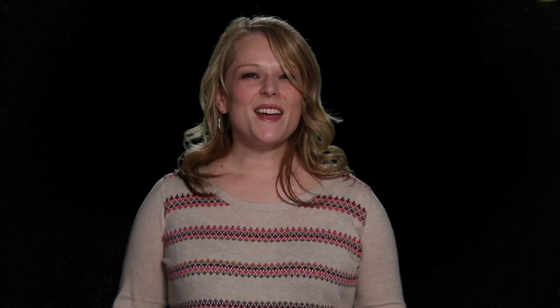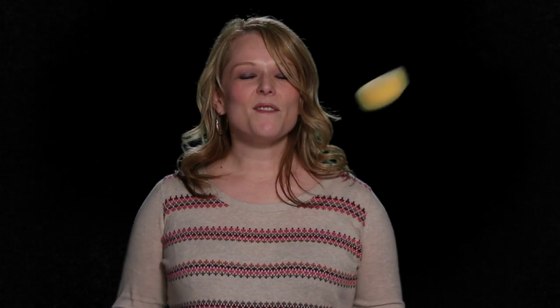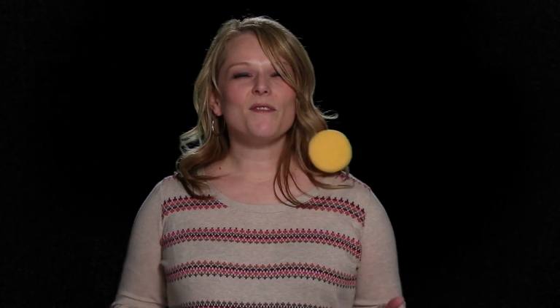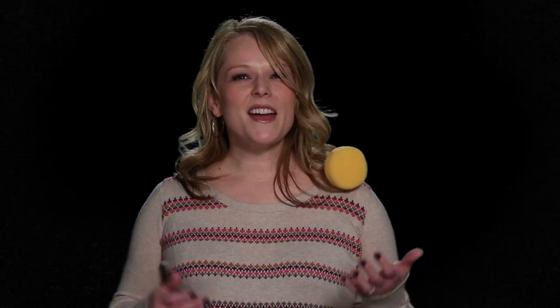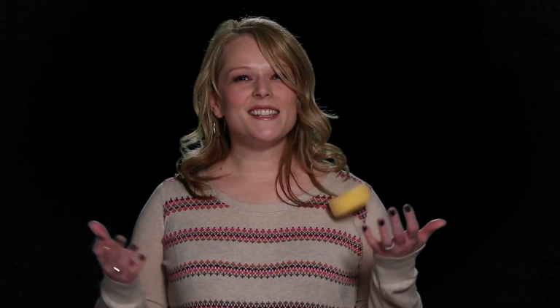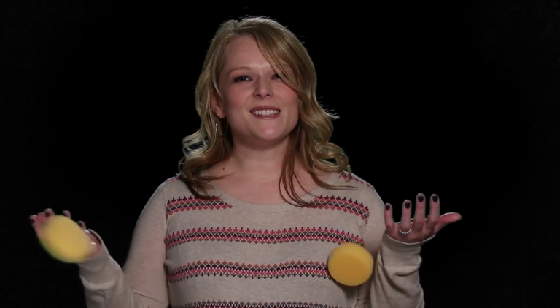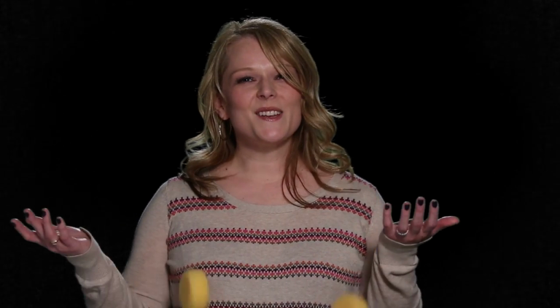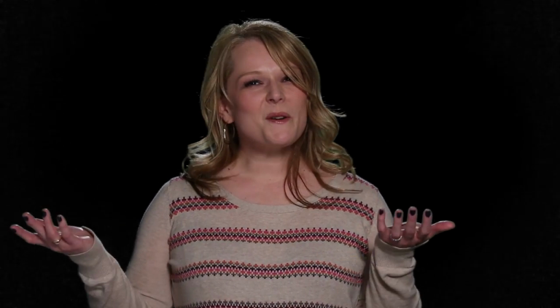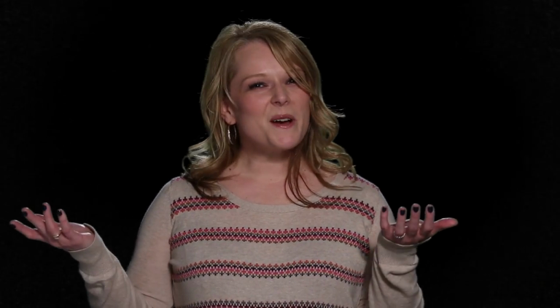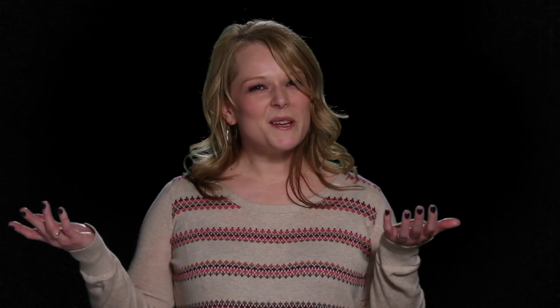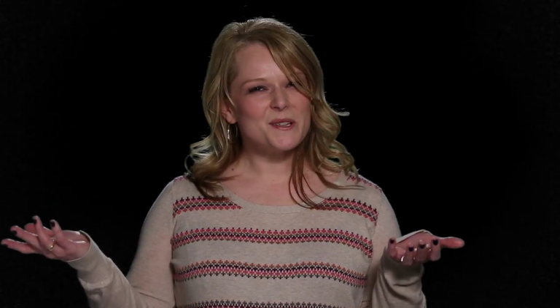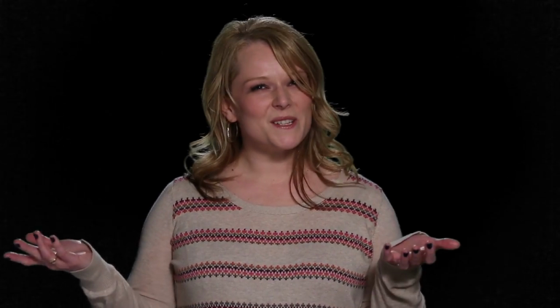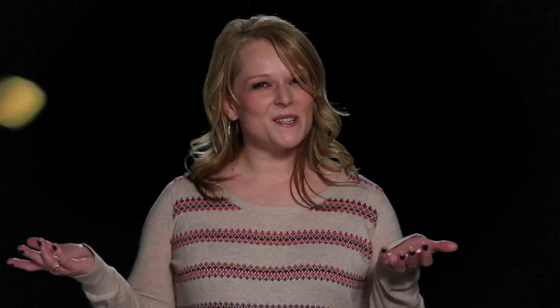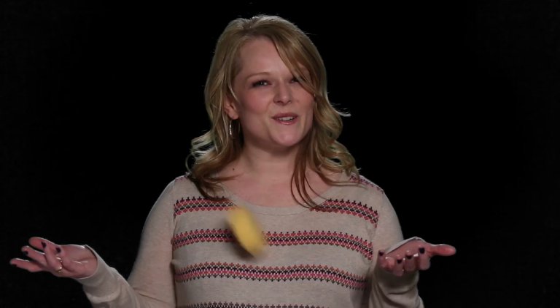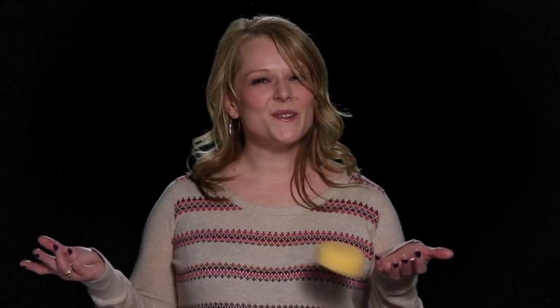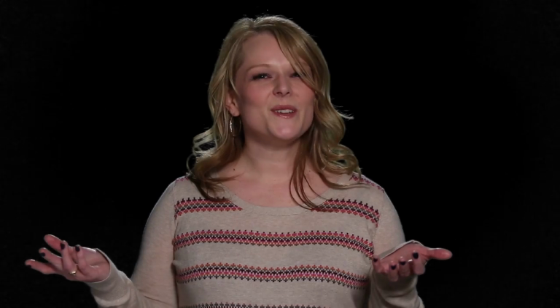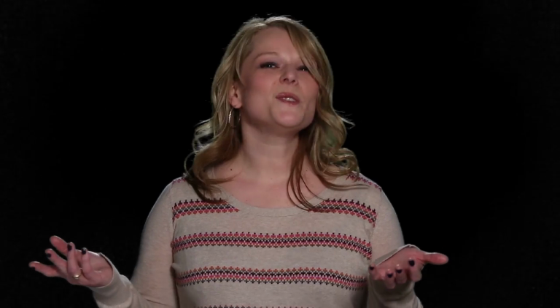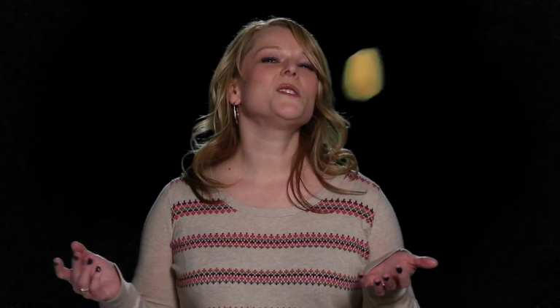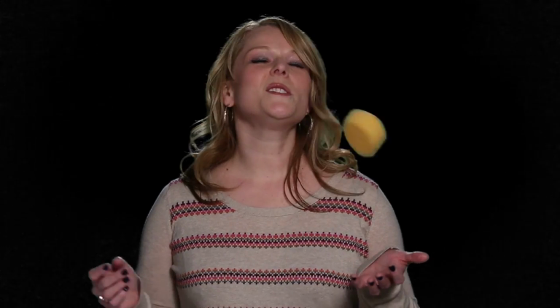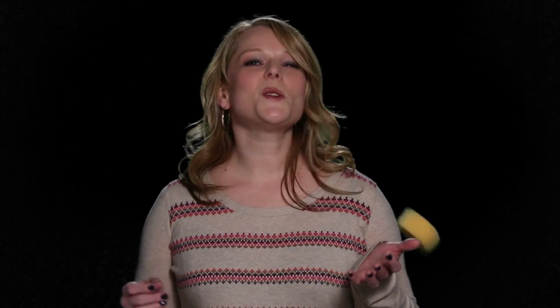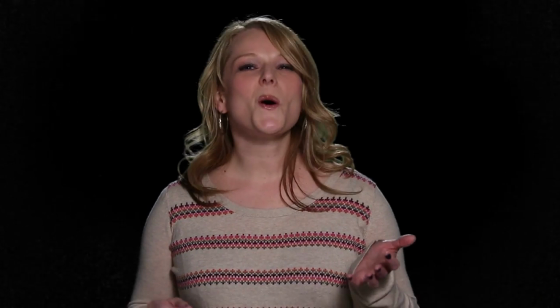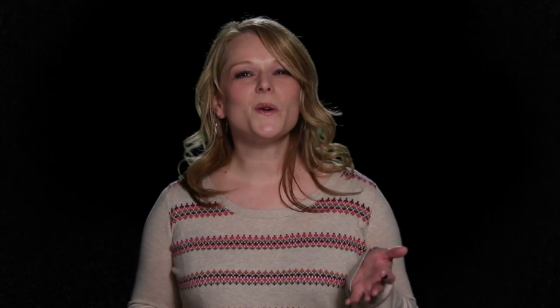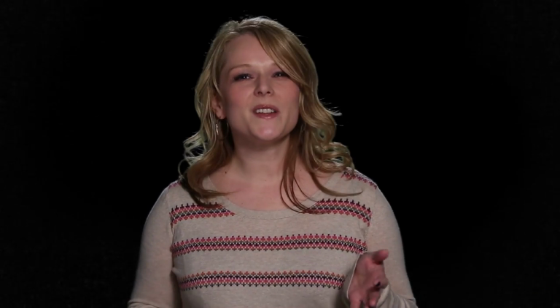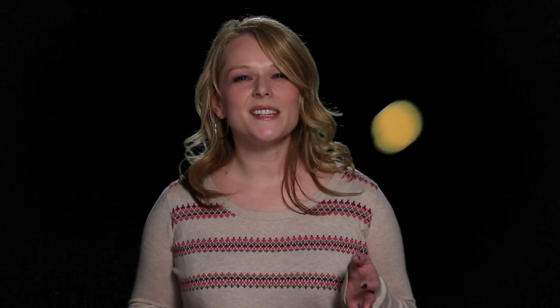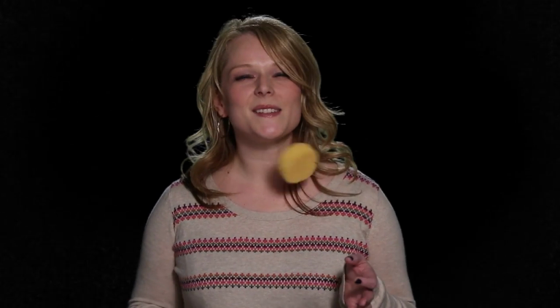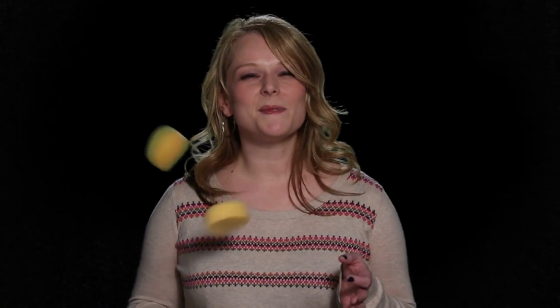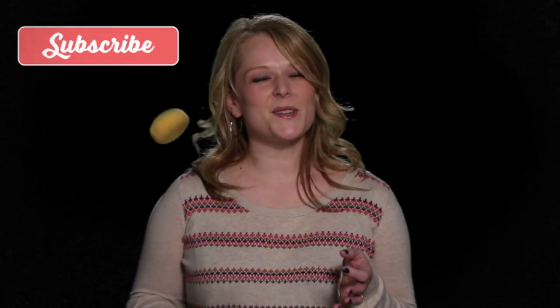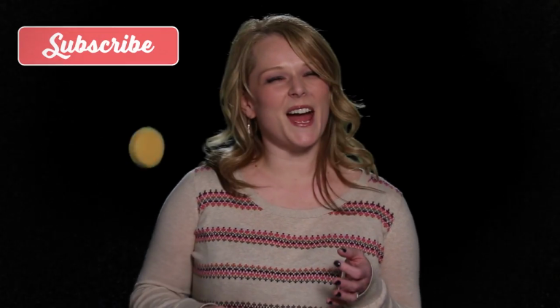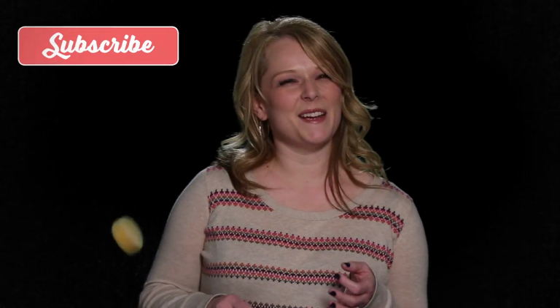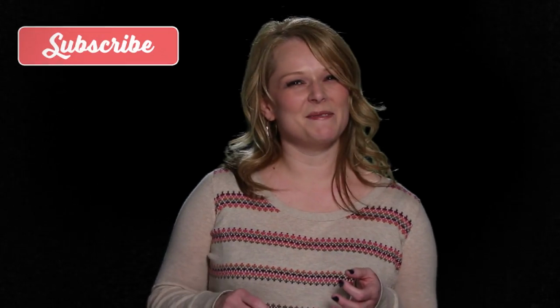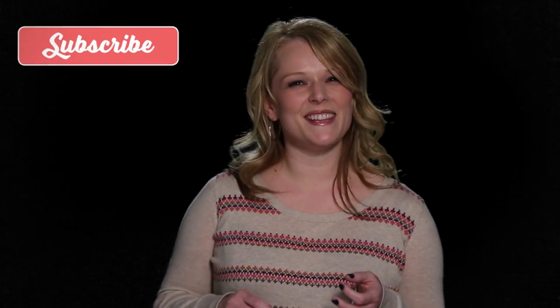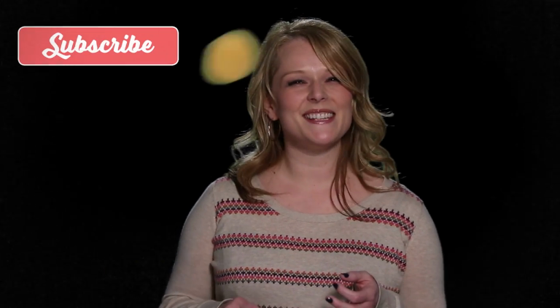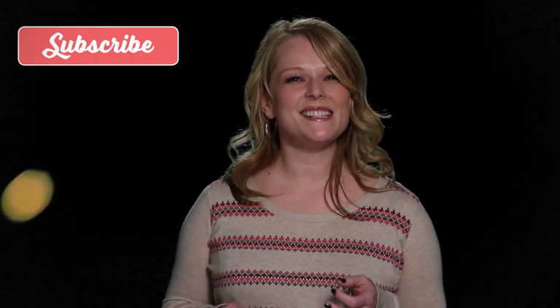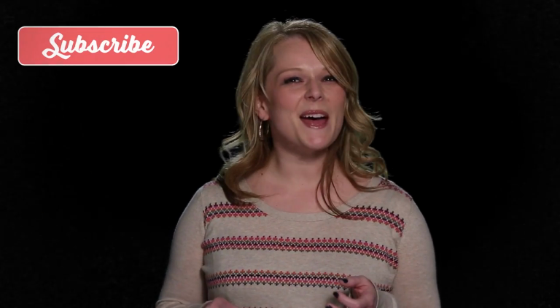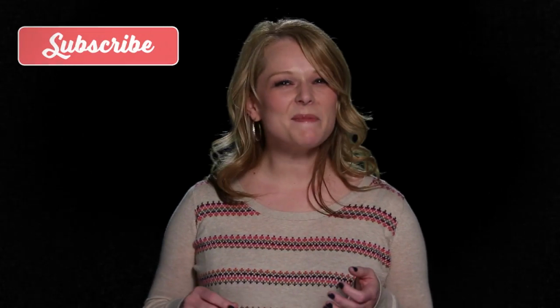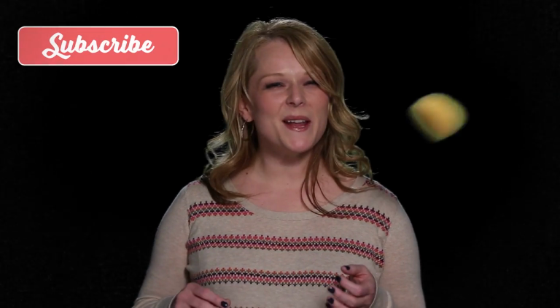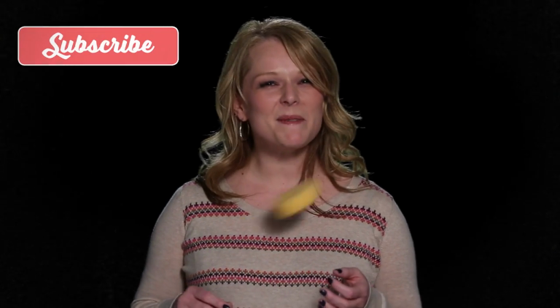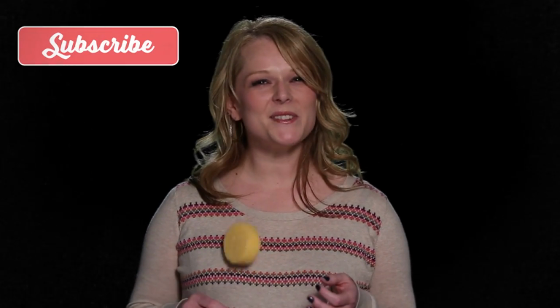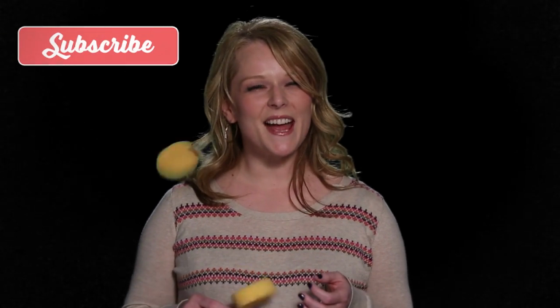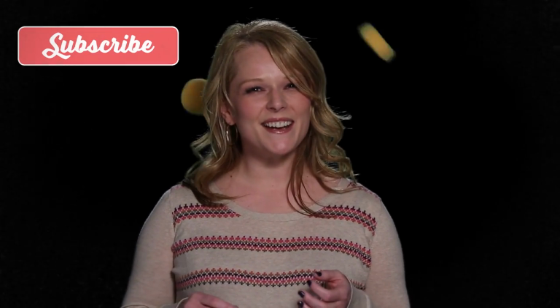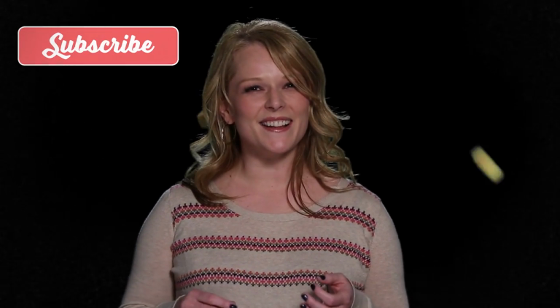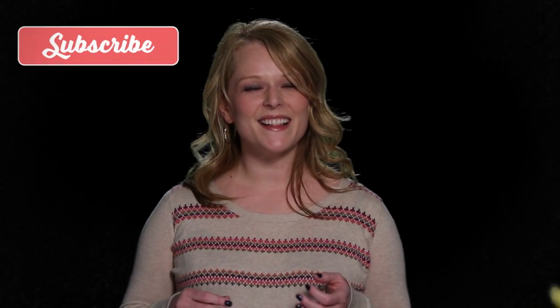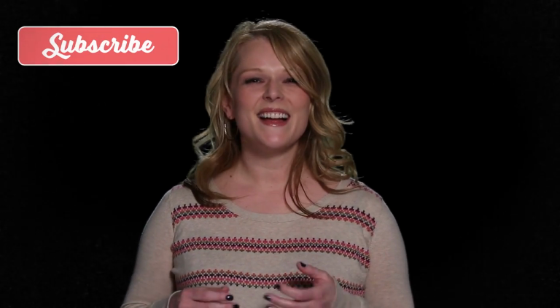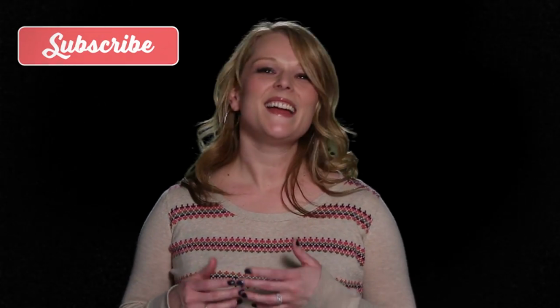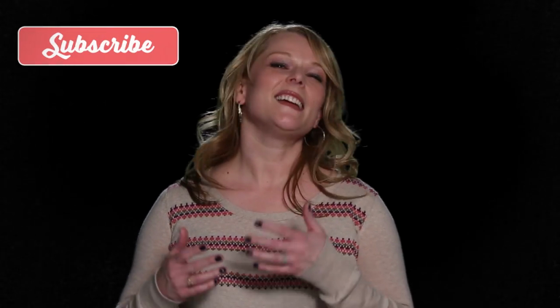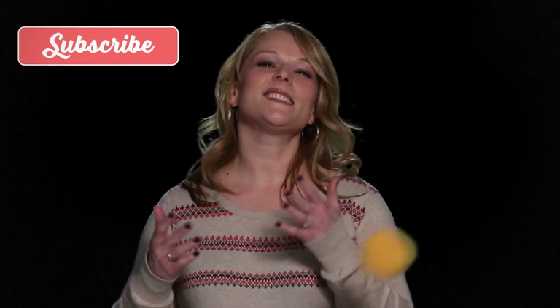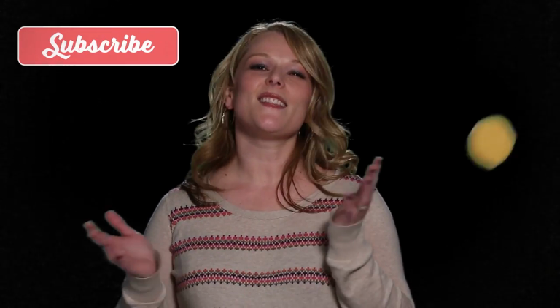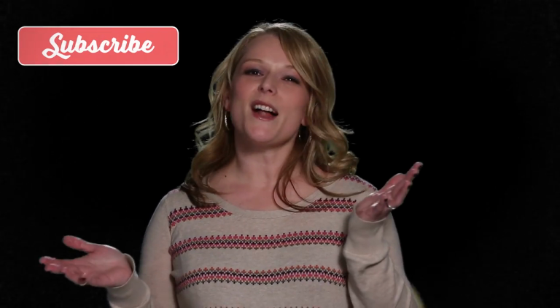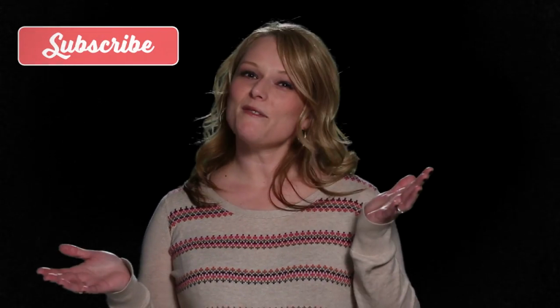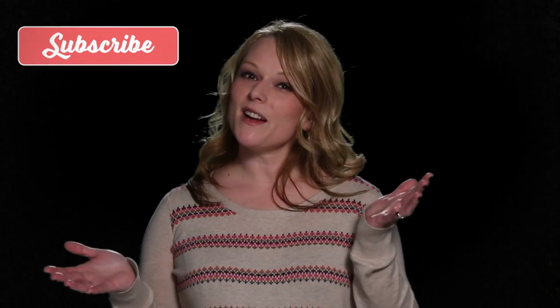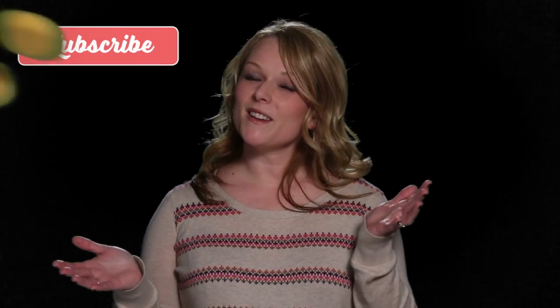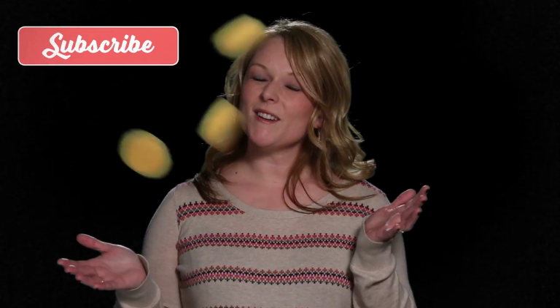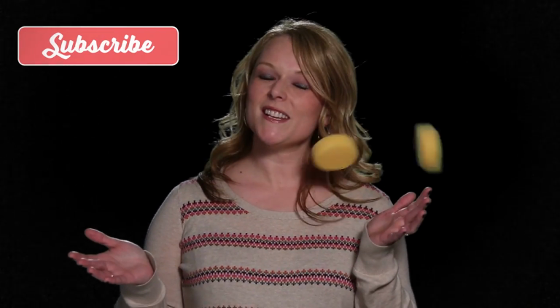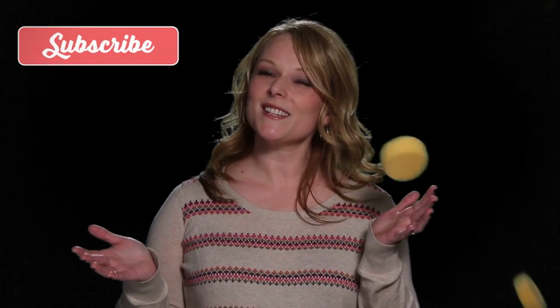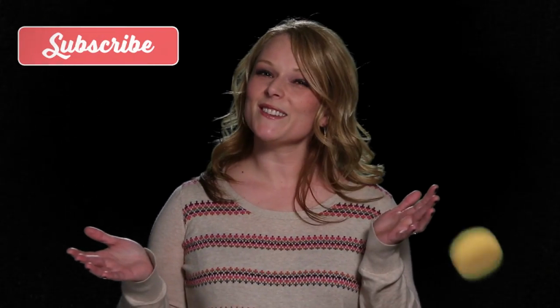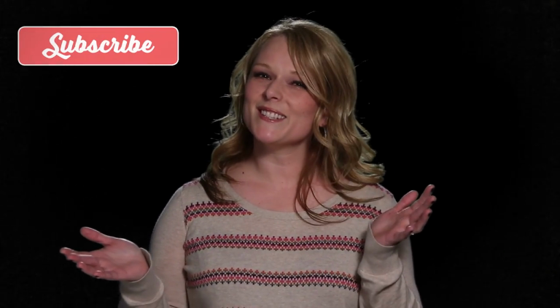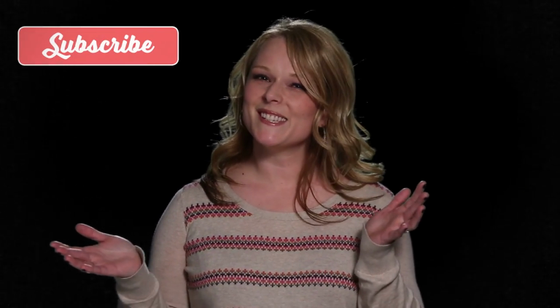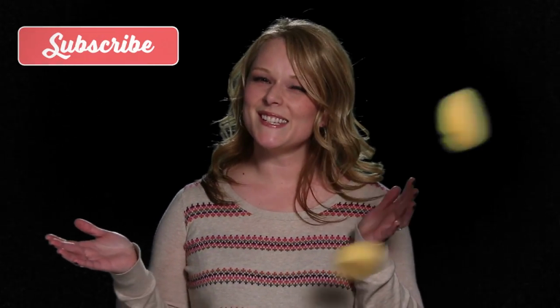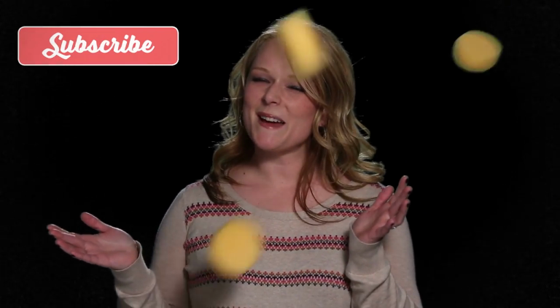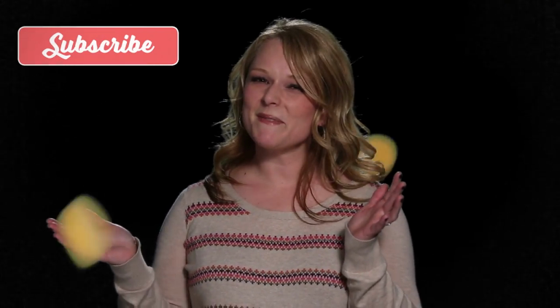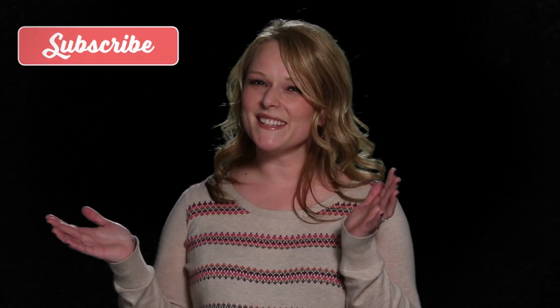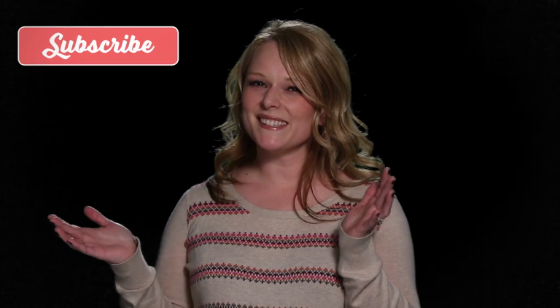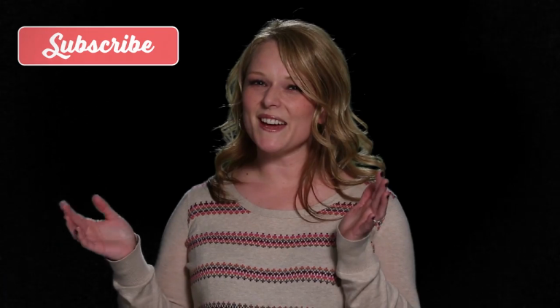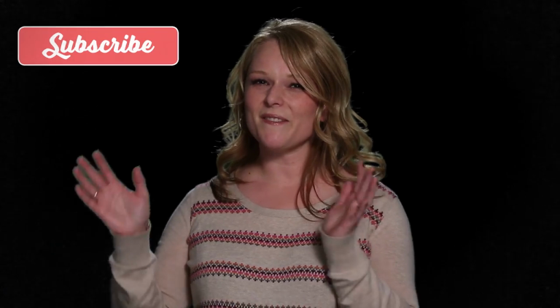Hey friends, you know what you should do? You should totally subscribe to the Stampin' Up! channel. It's a lot of fun — you get to learn stamping stuff.